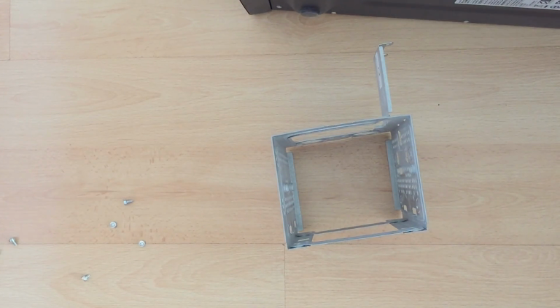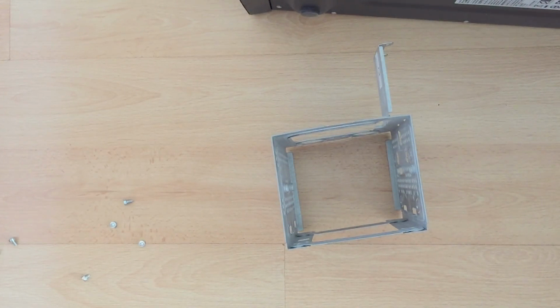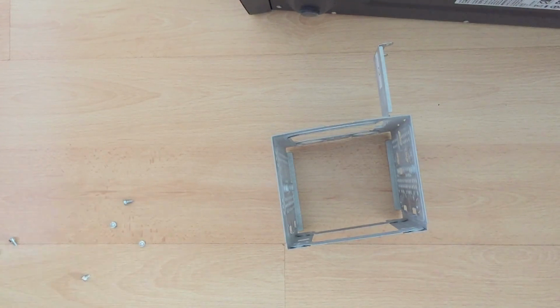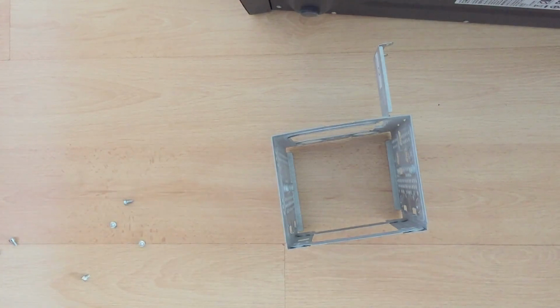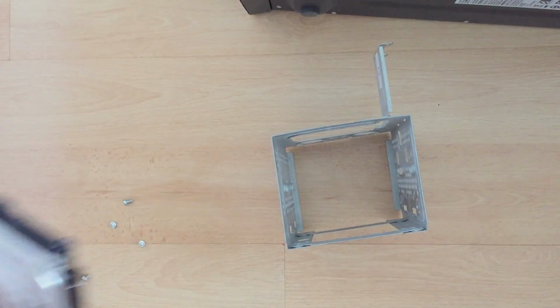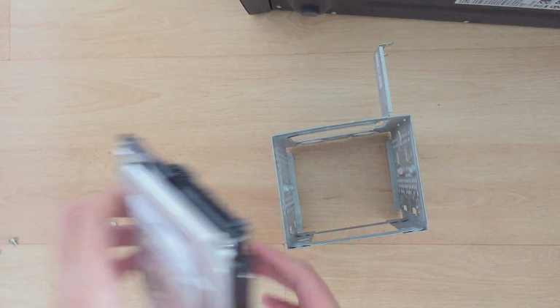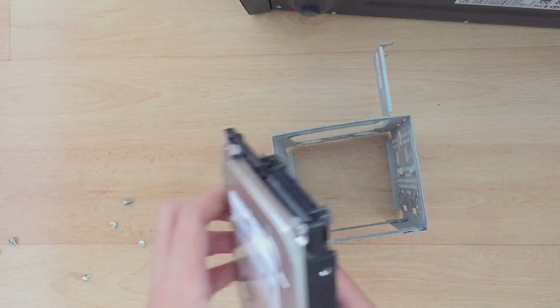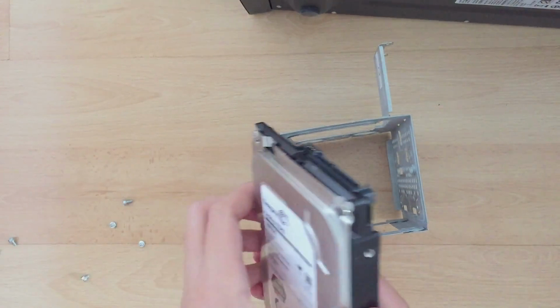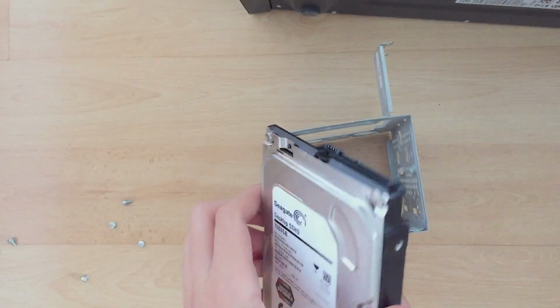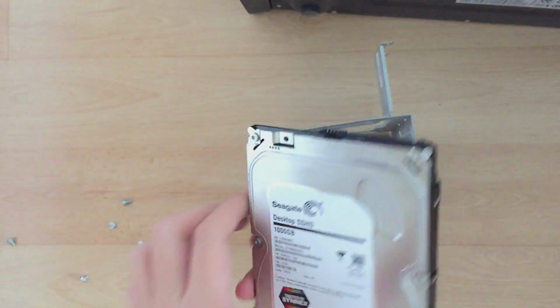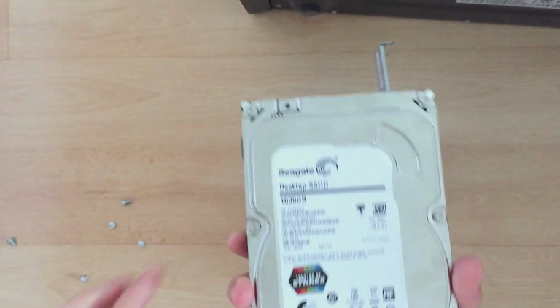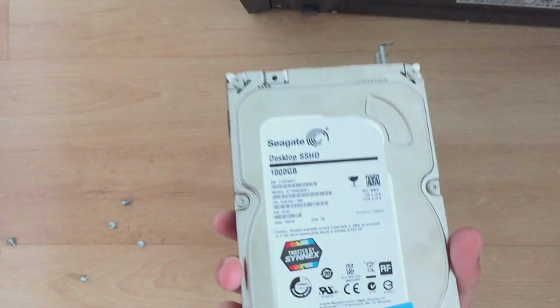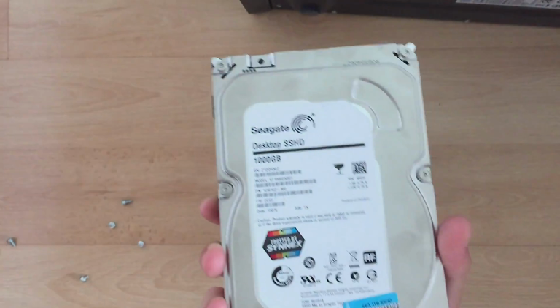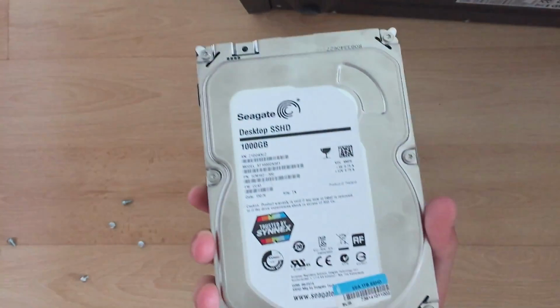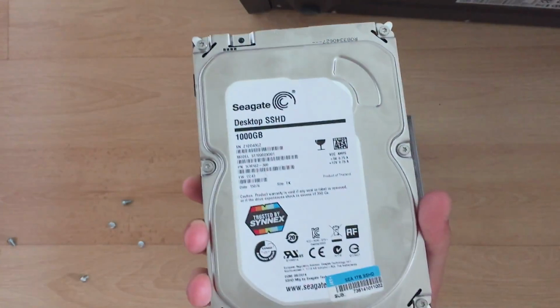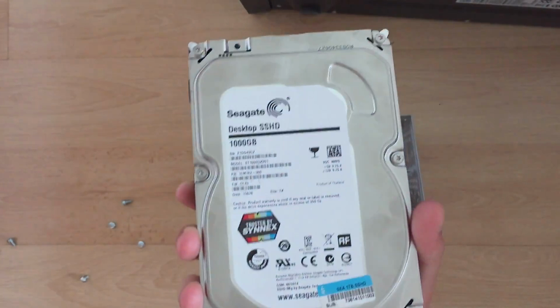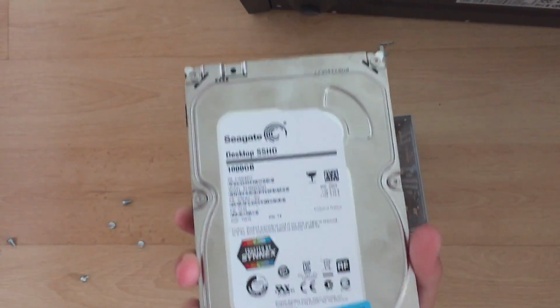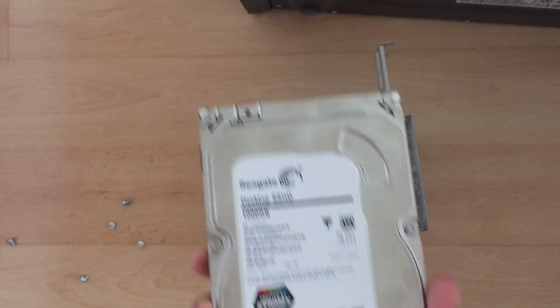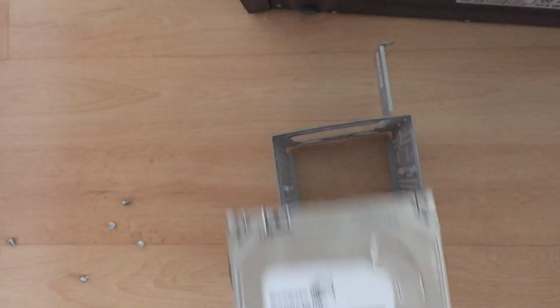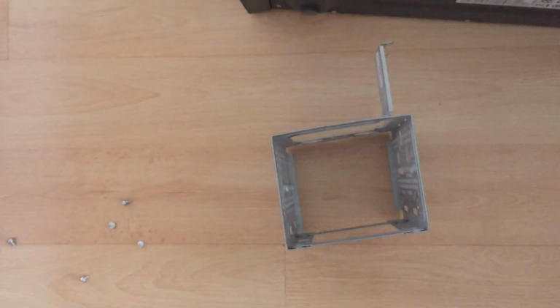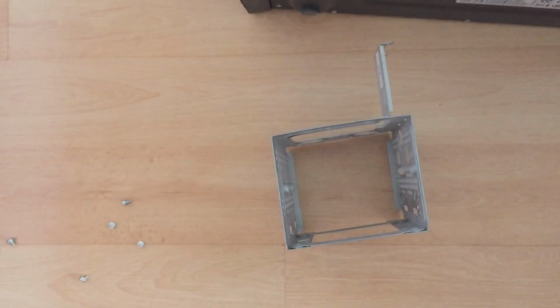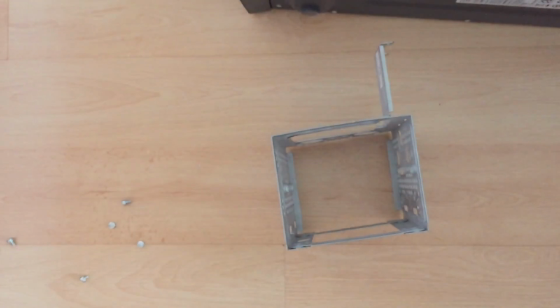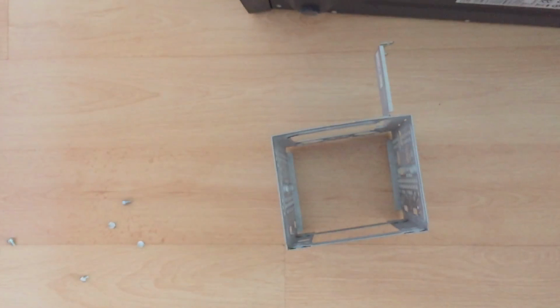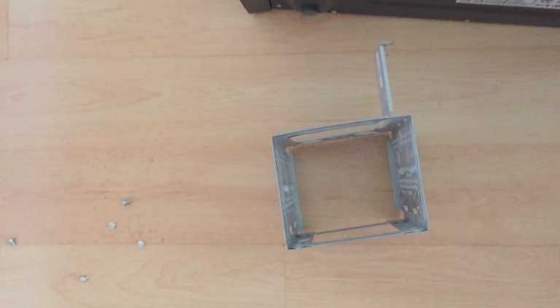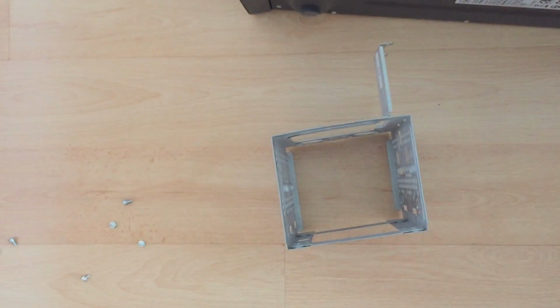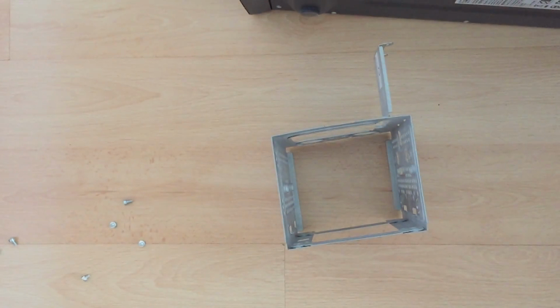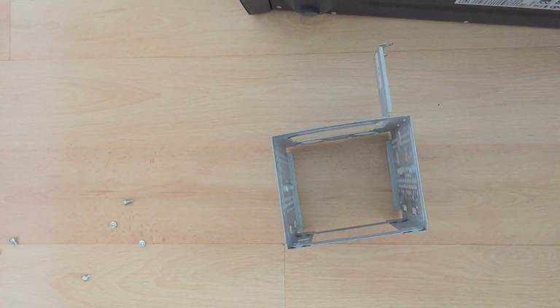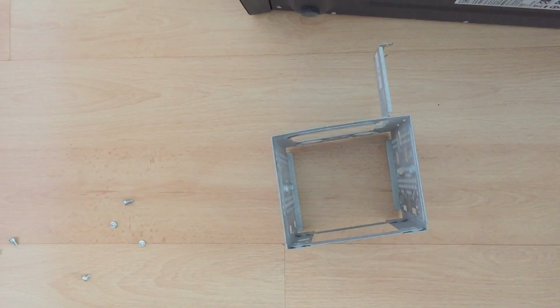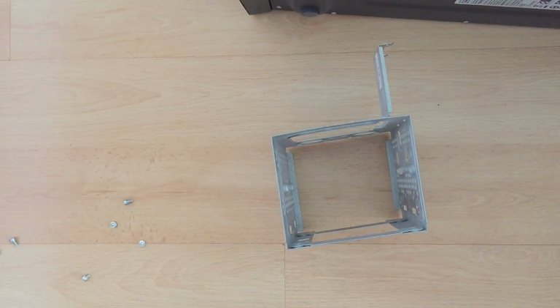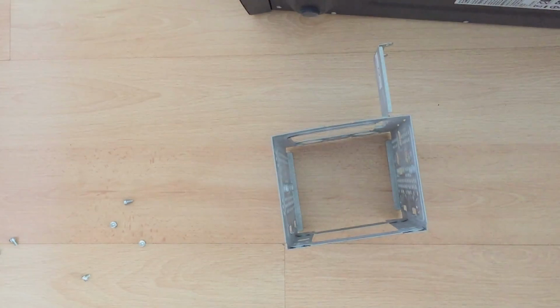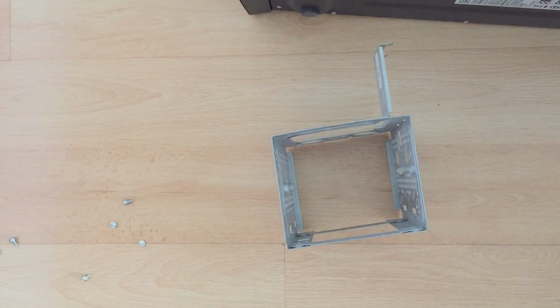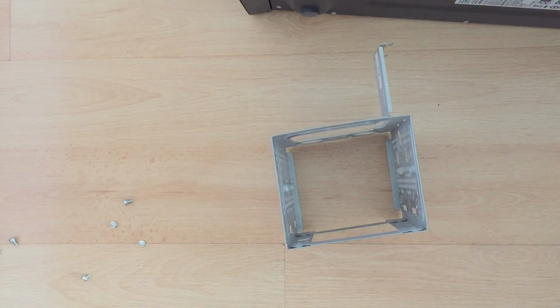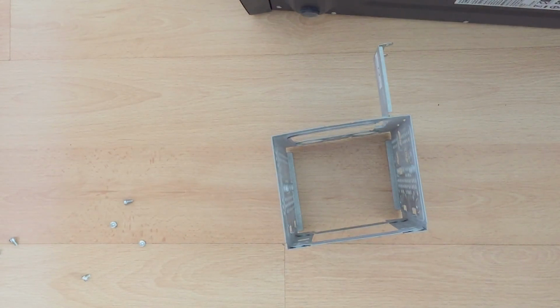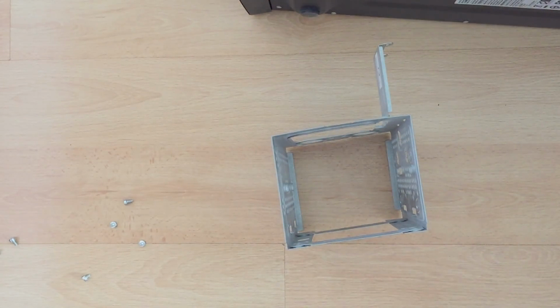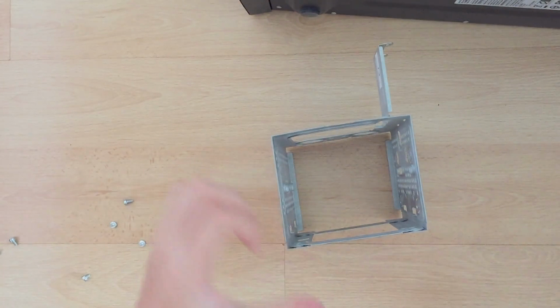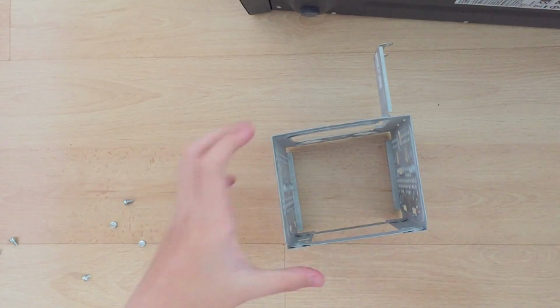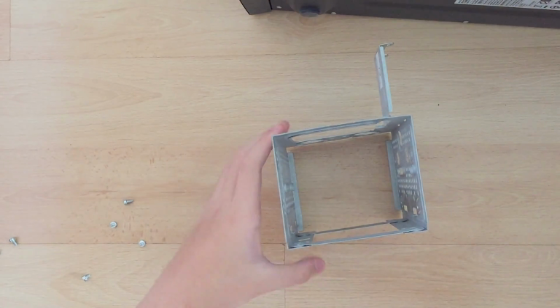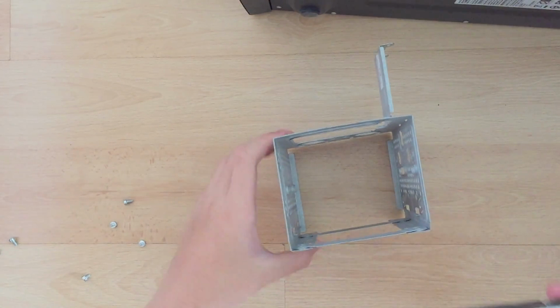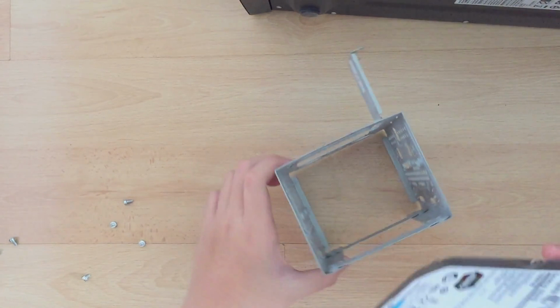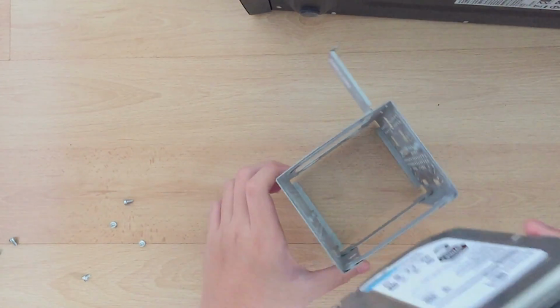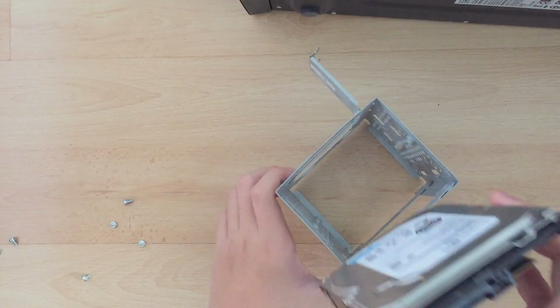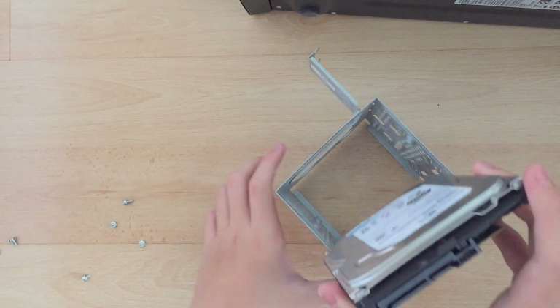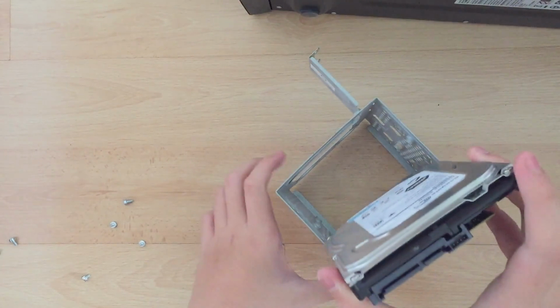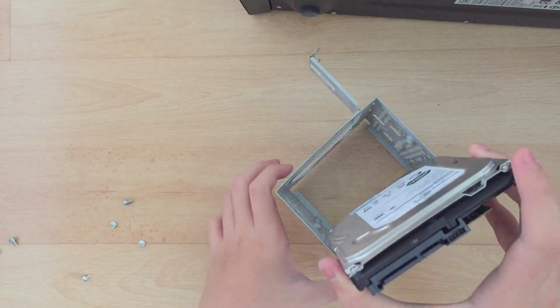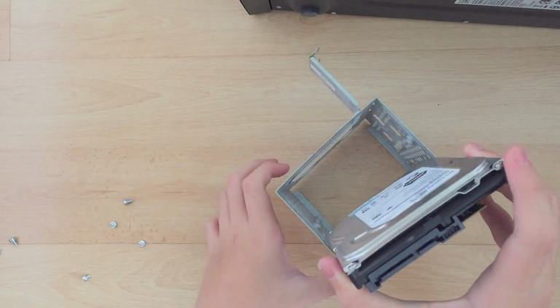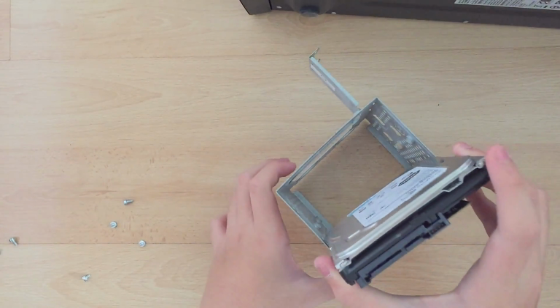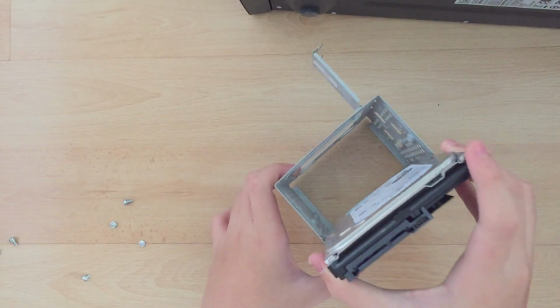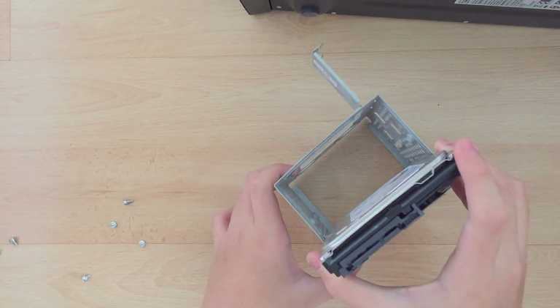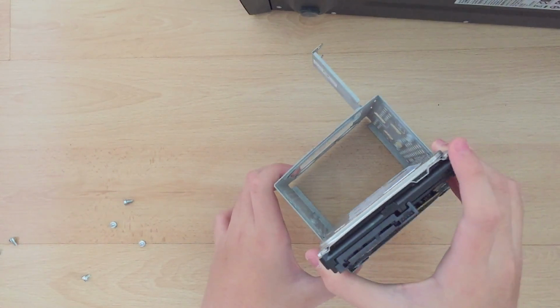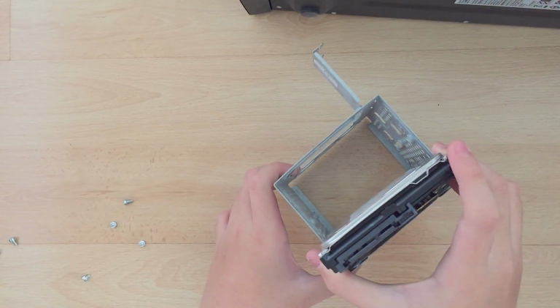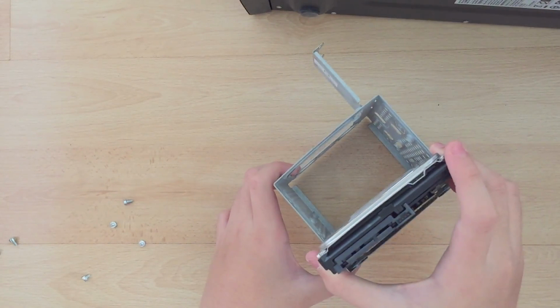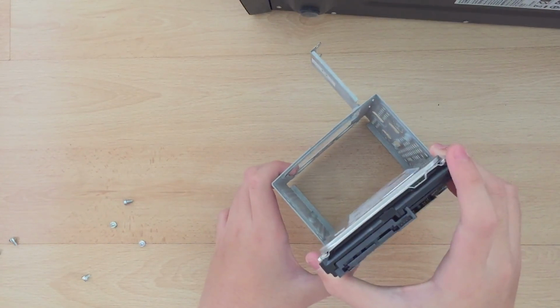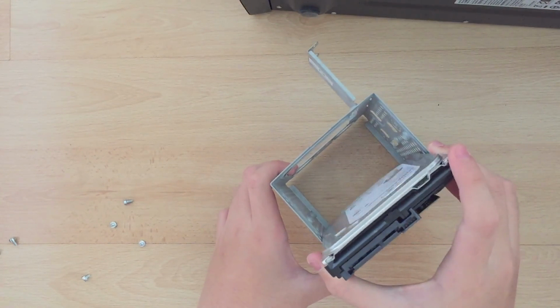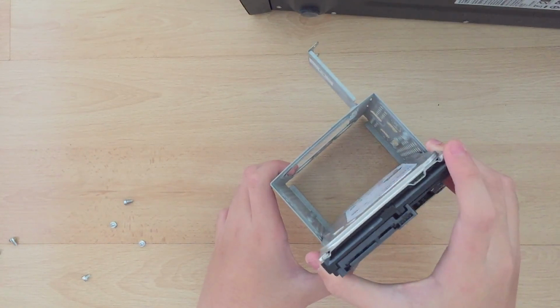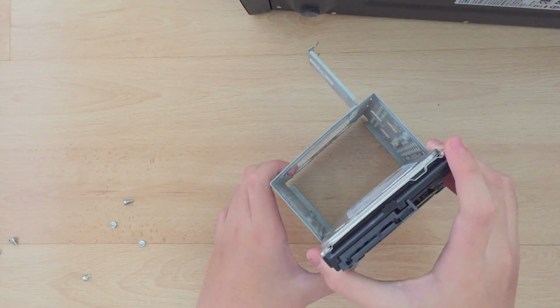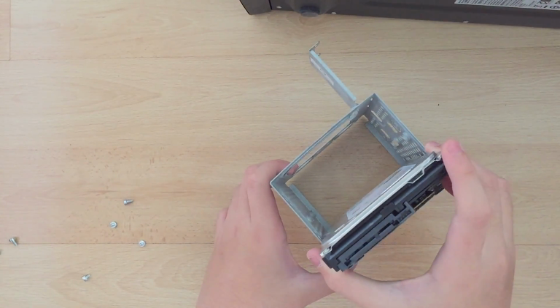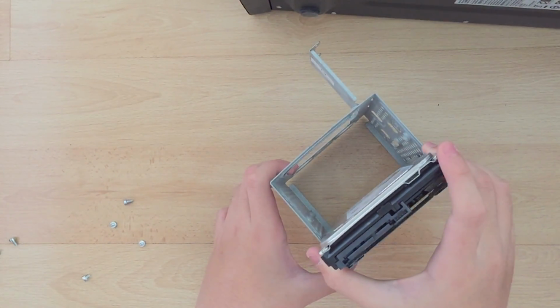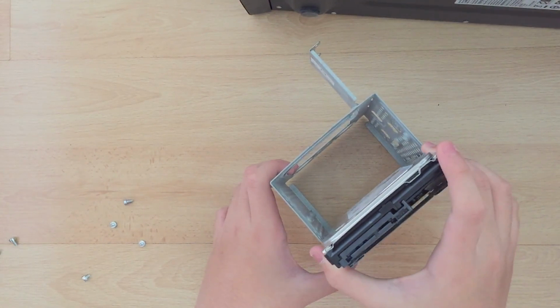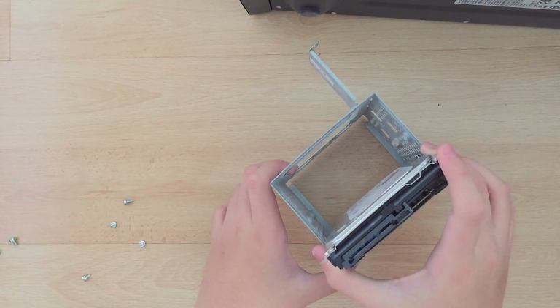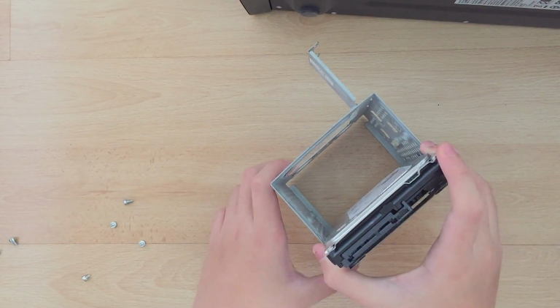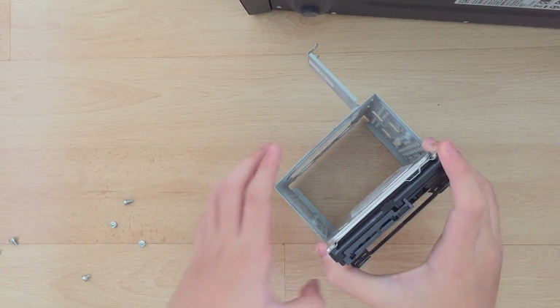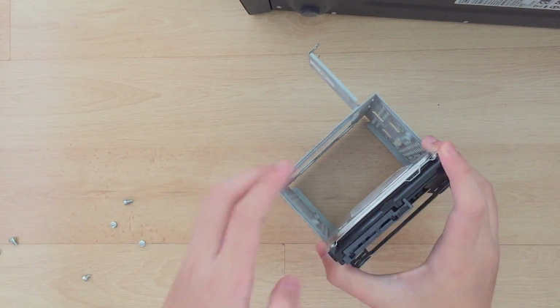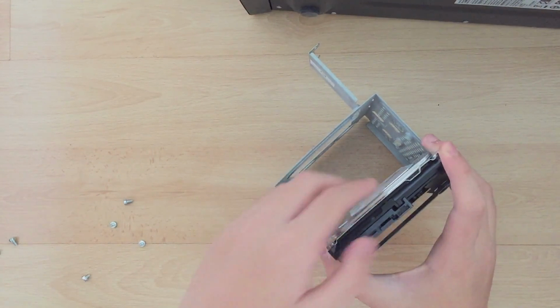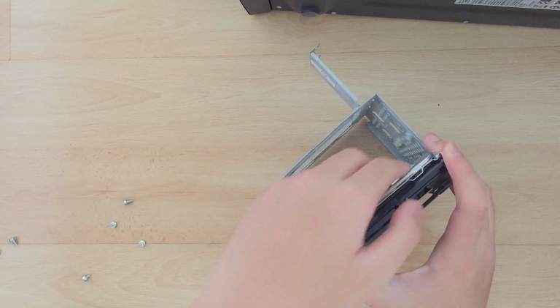And now I'm going to put the hard drive back in. Then put the new one in like the old one.